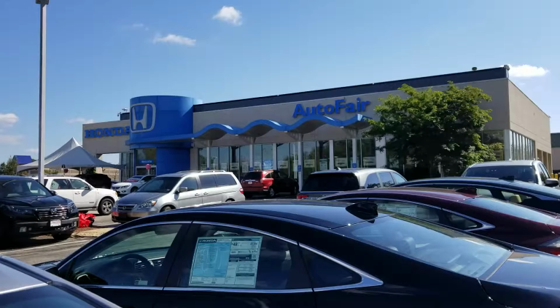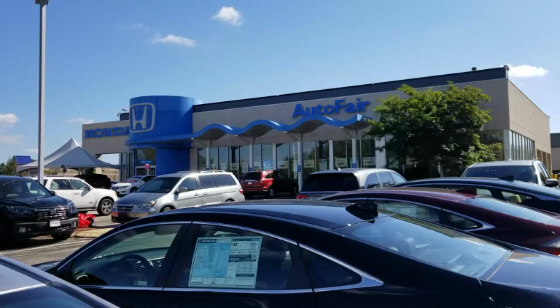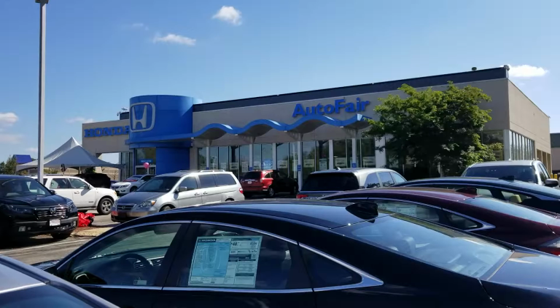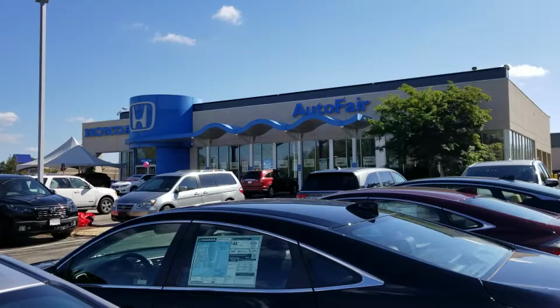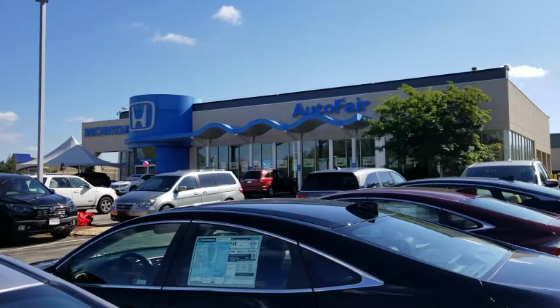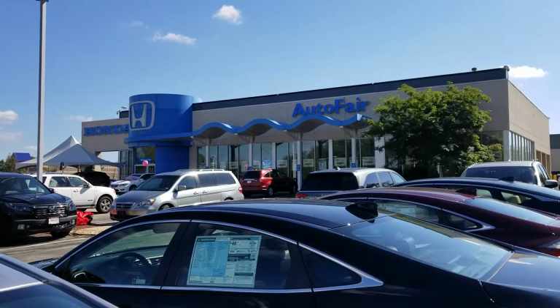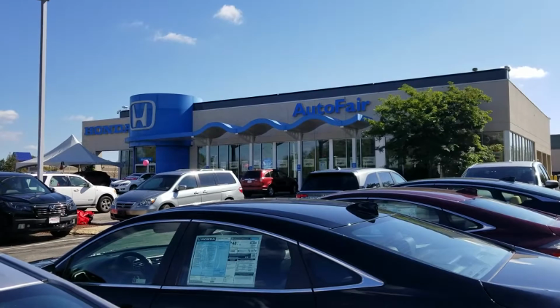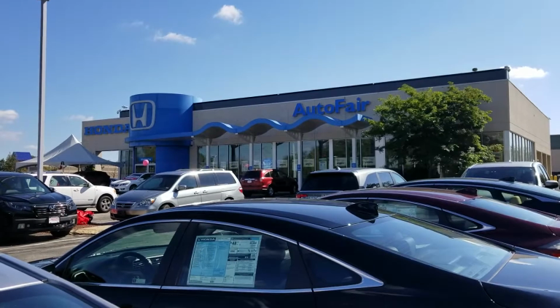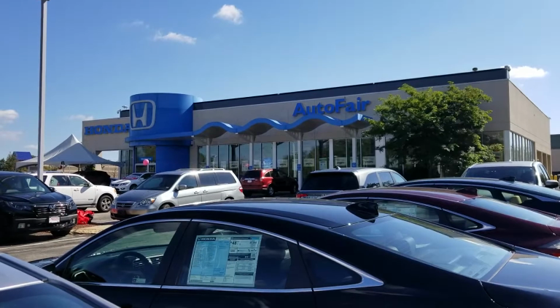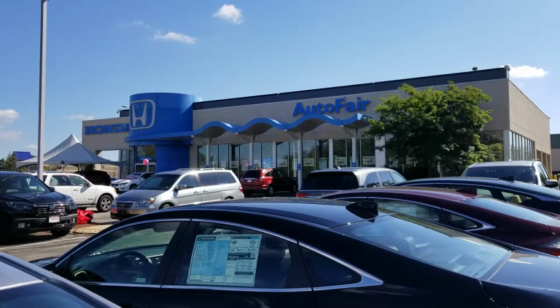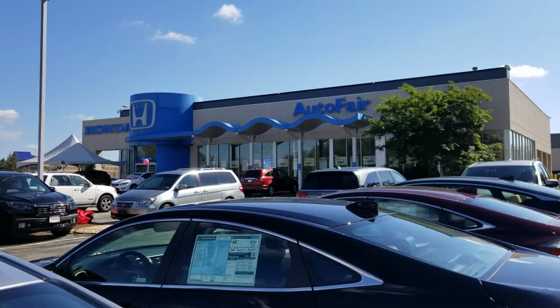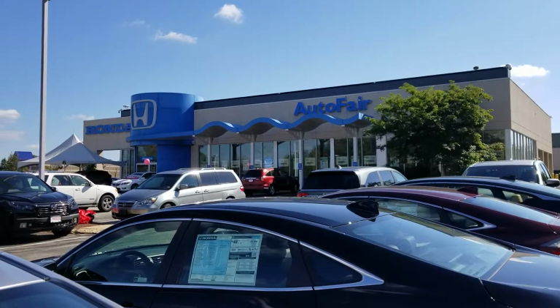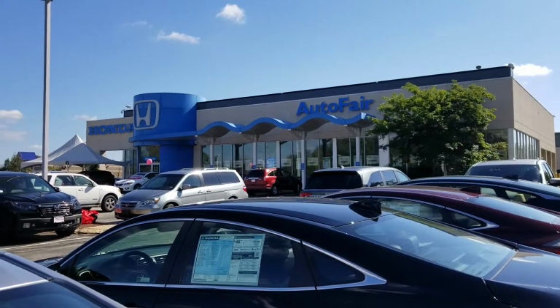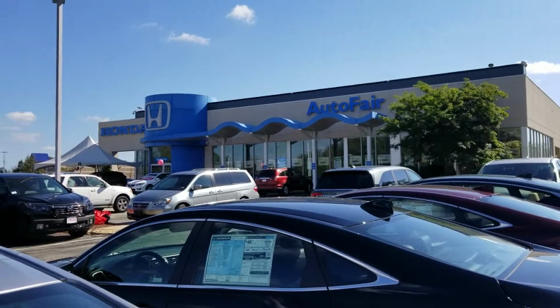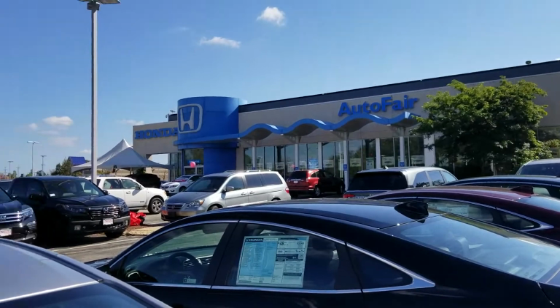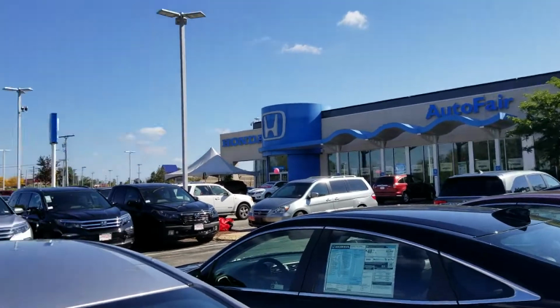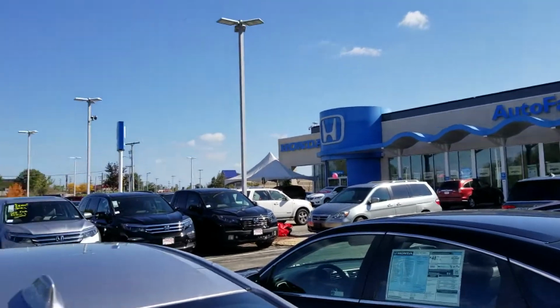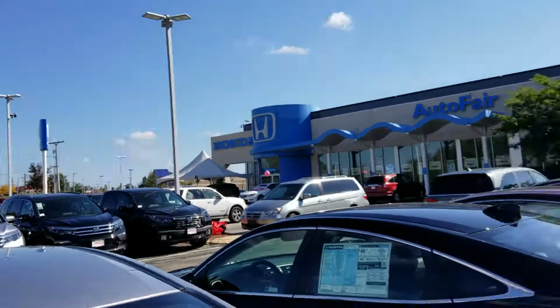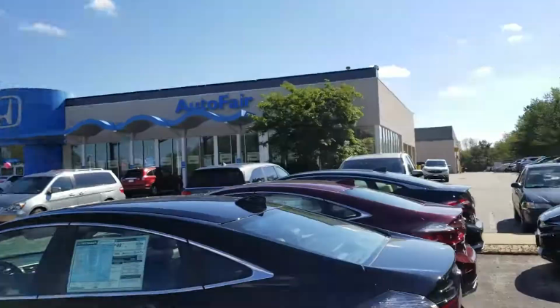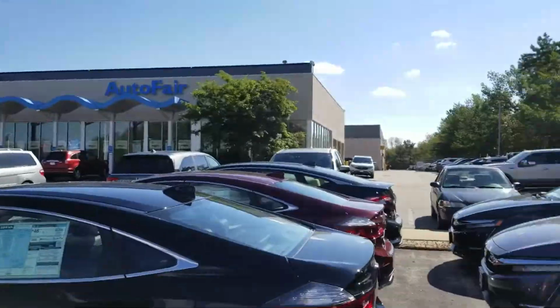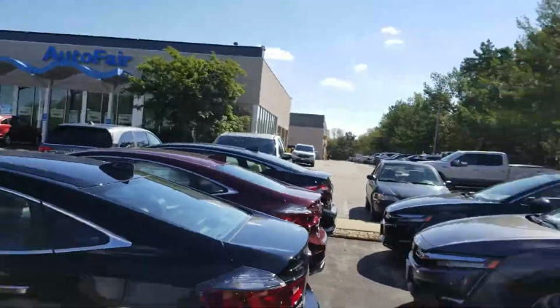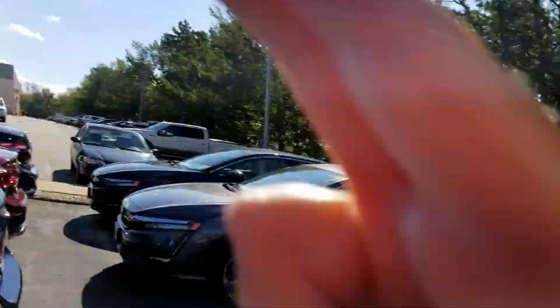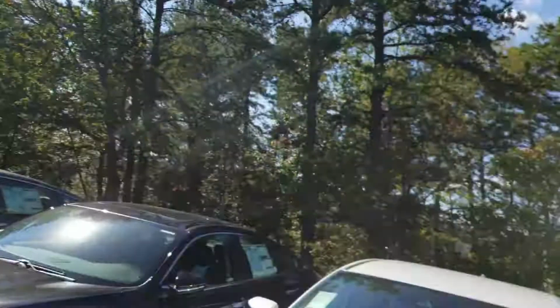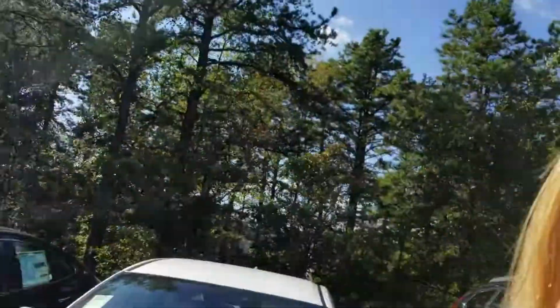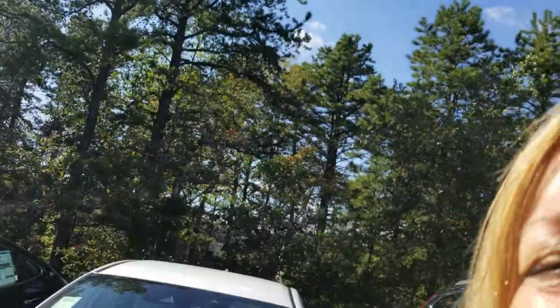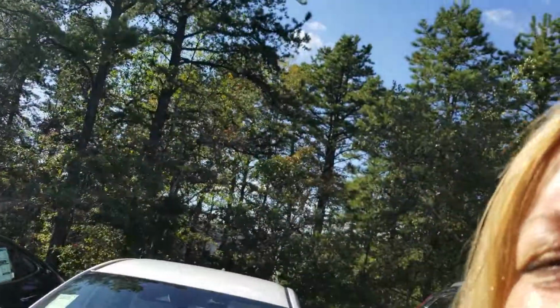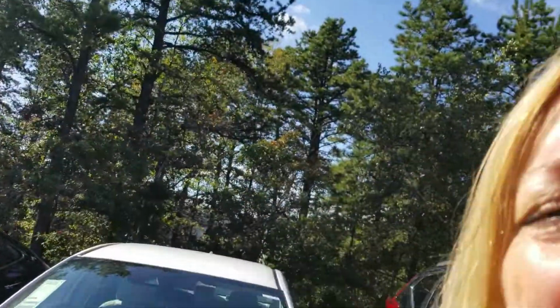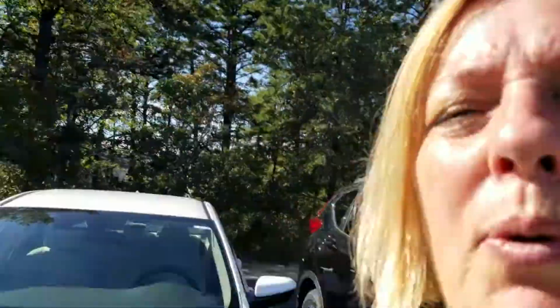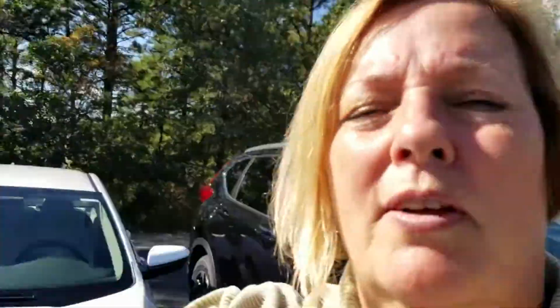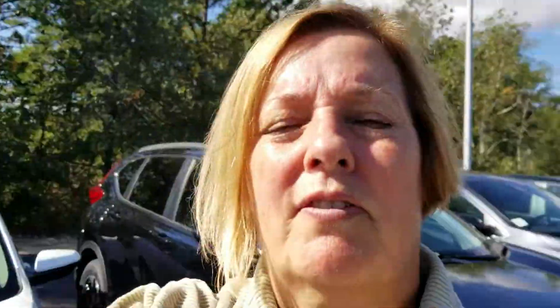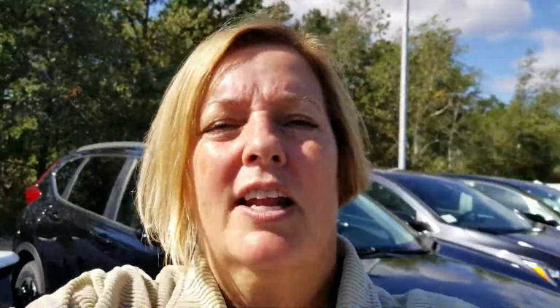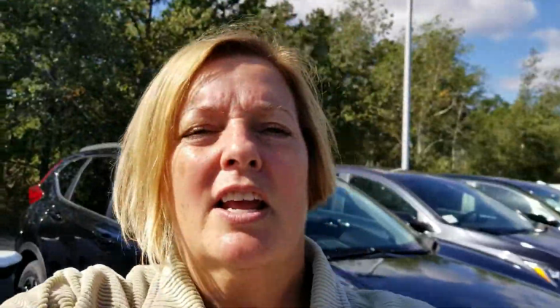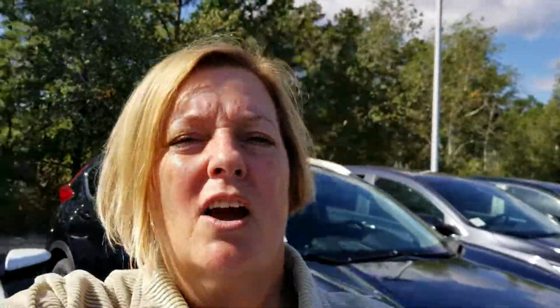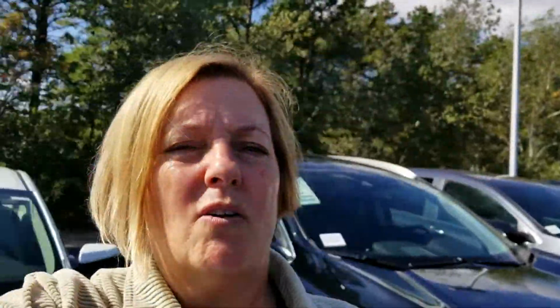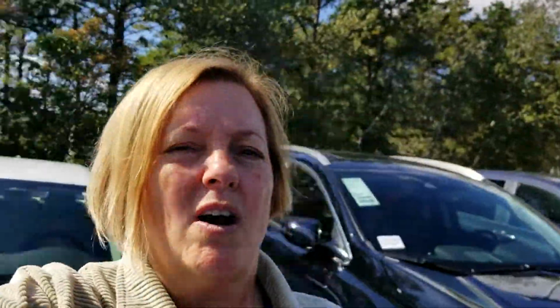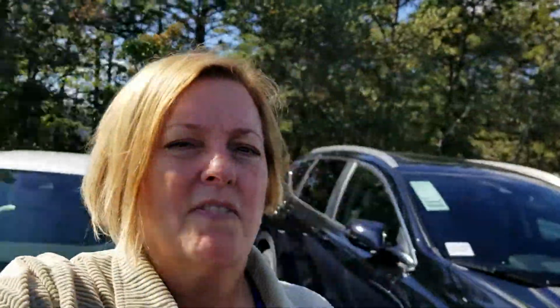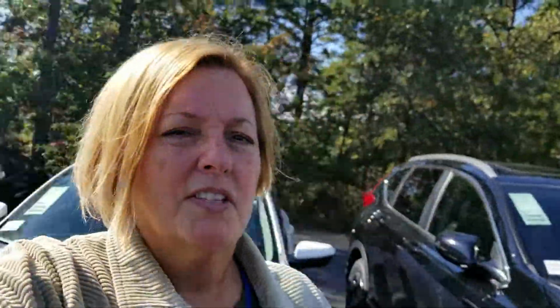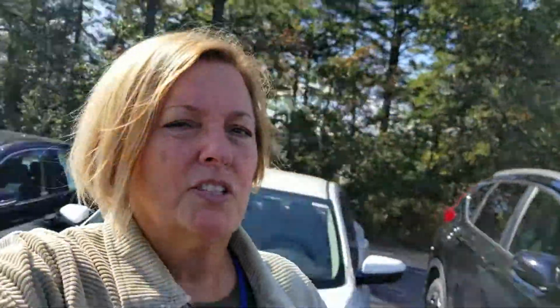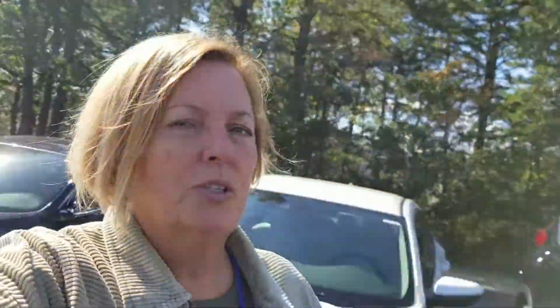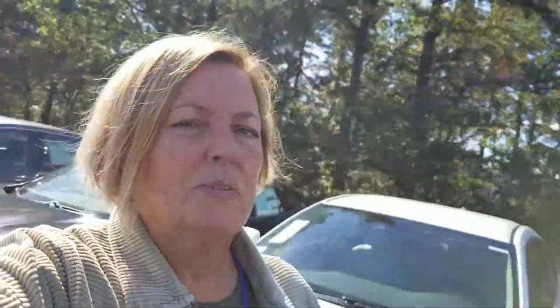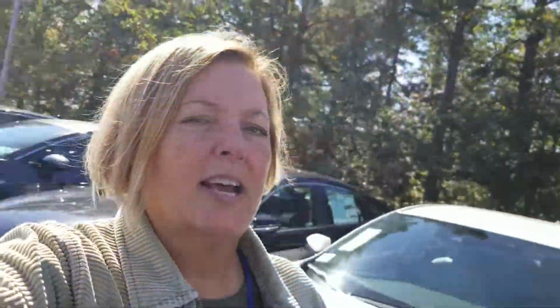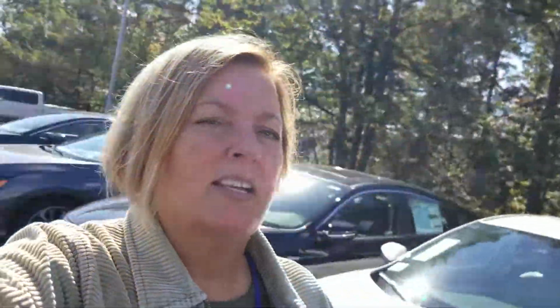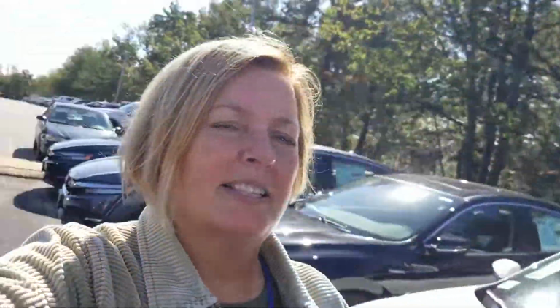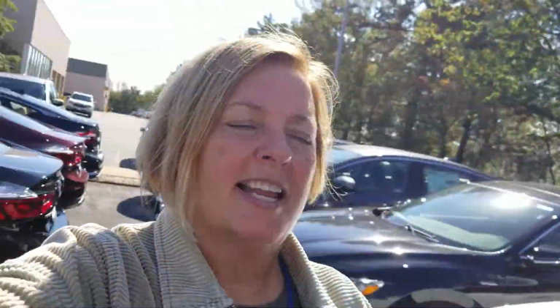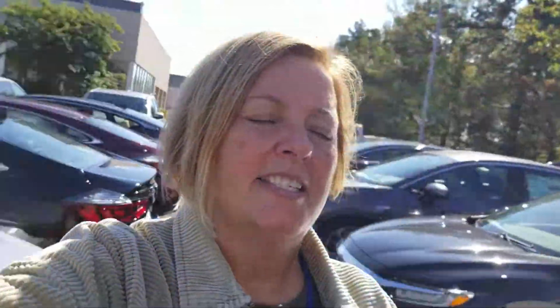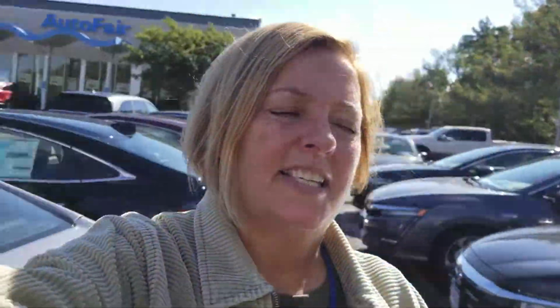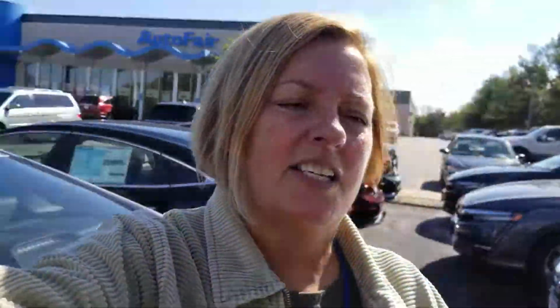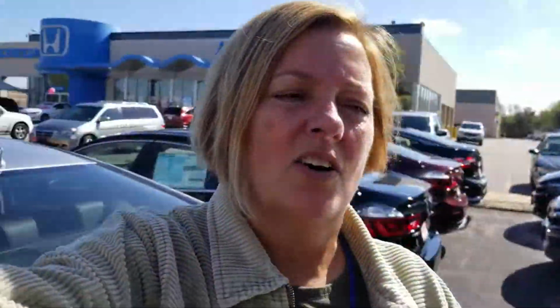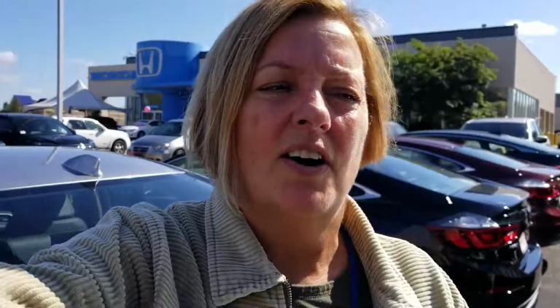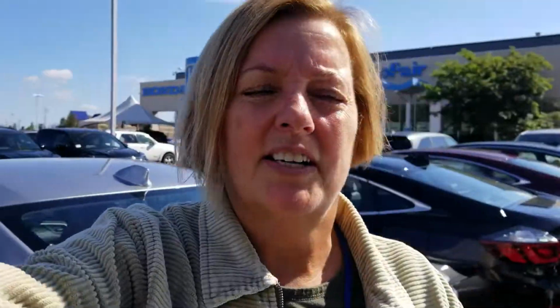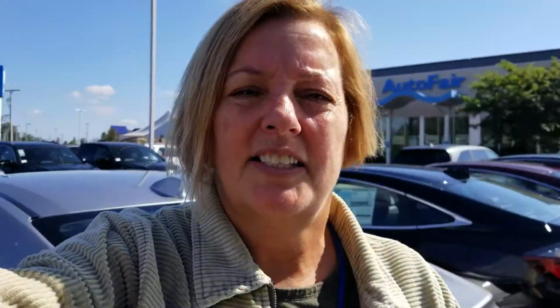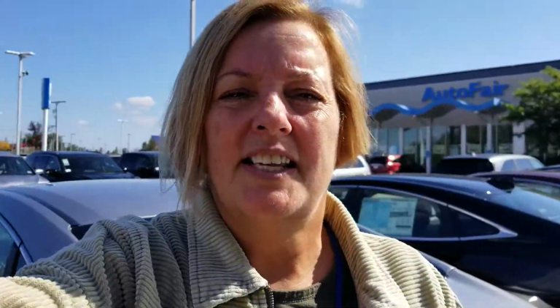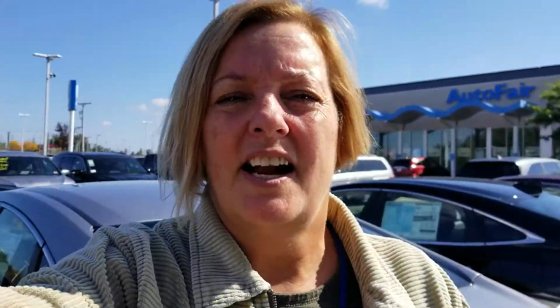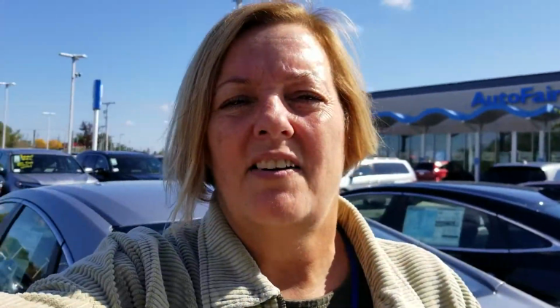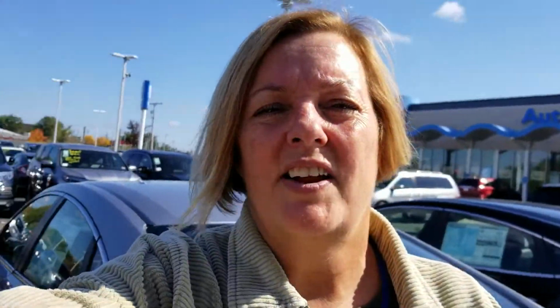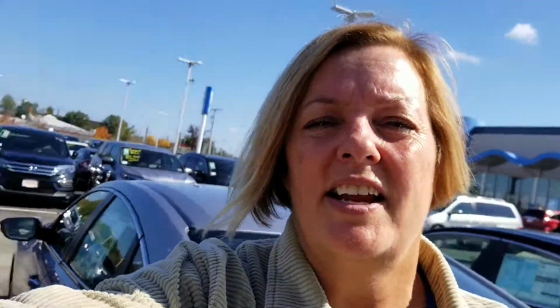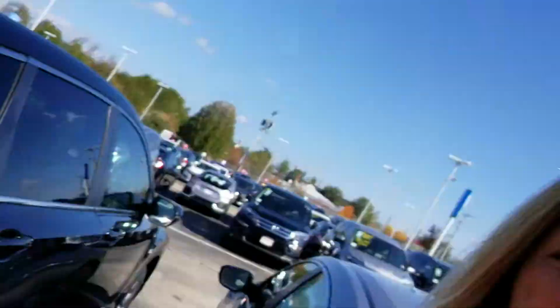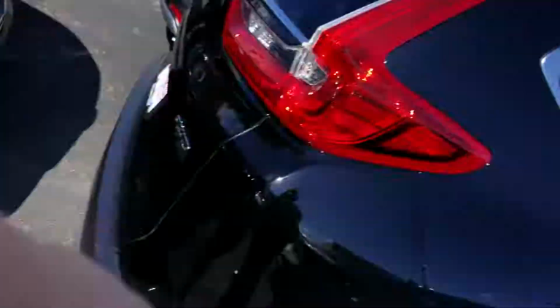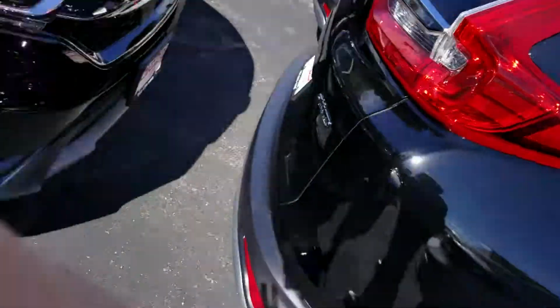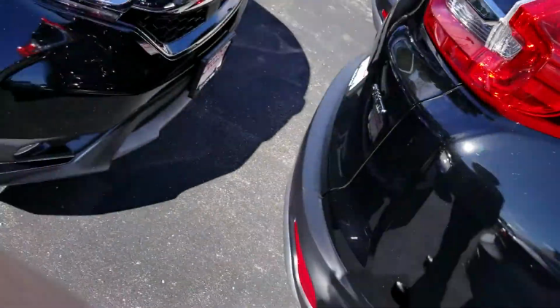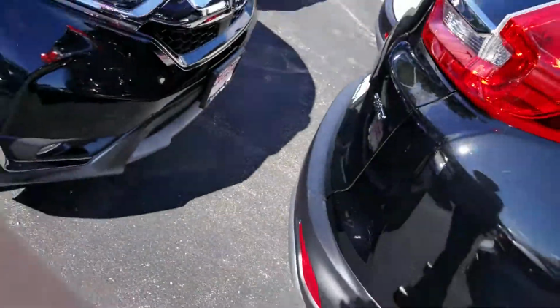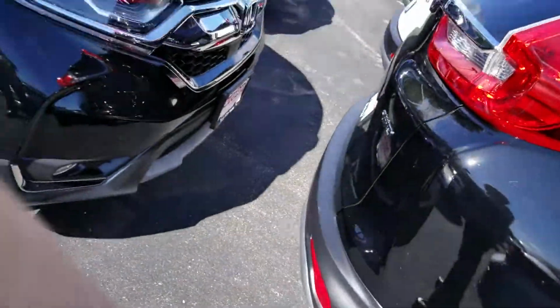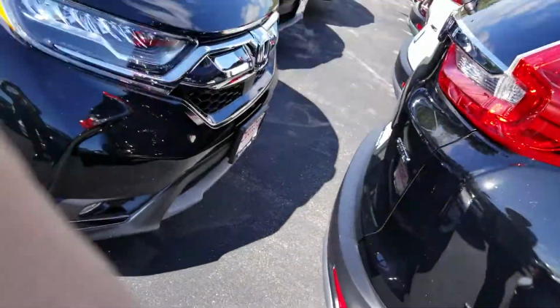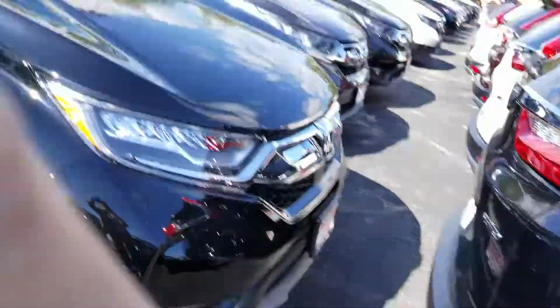Hi SV, this is Sue from Autofill Honda. I'm making a quick video of this 2018 Honda CR-V, and here it is.